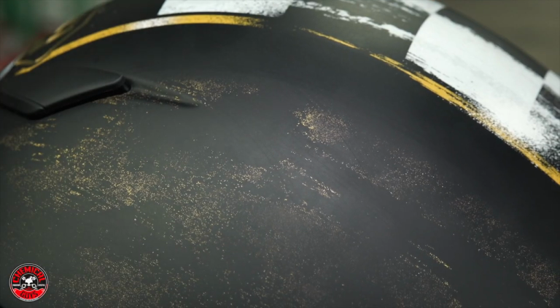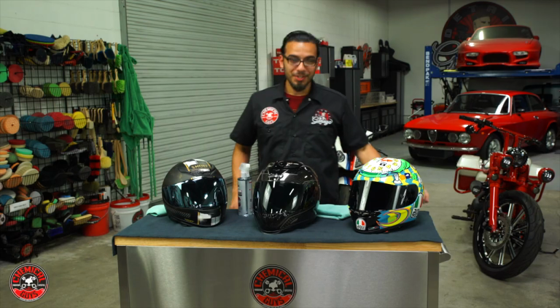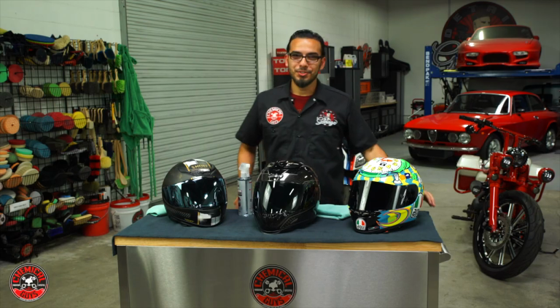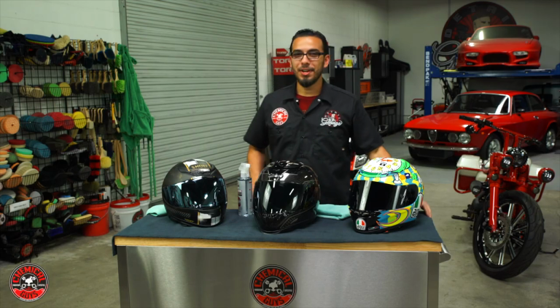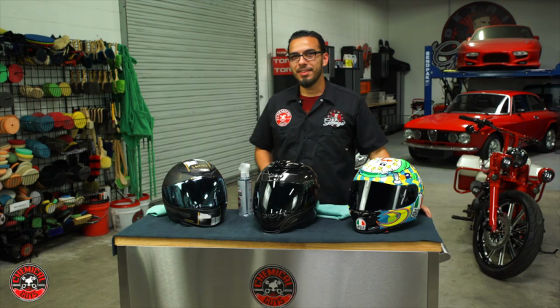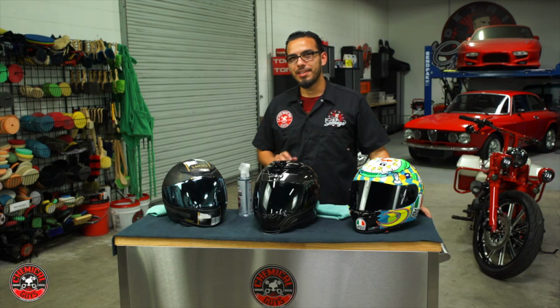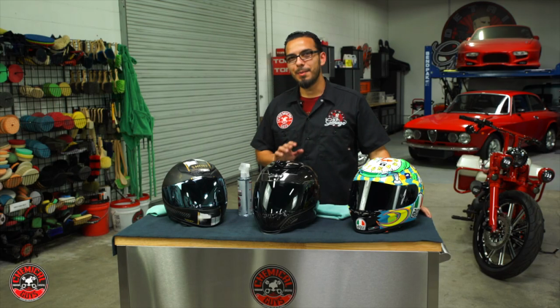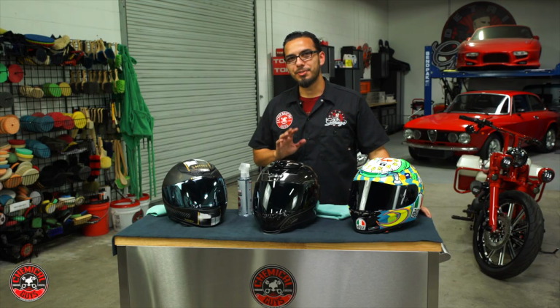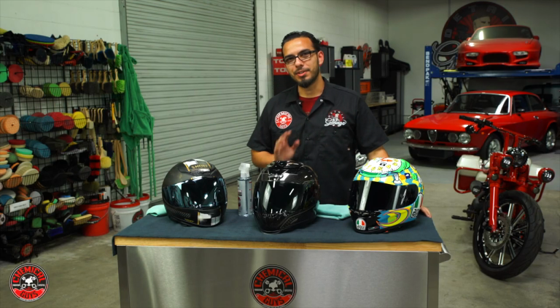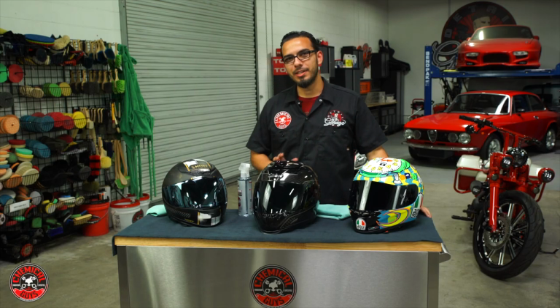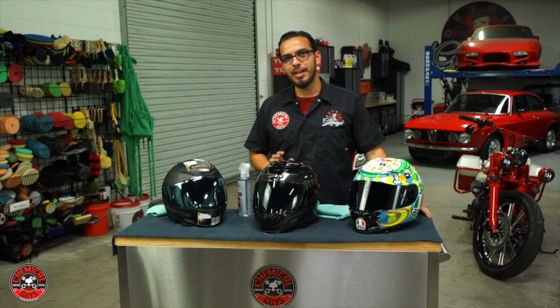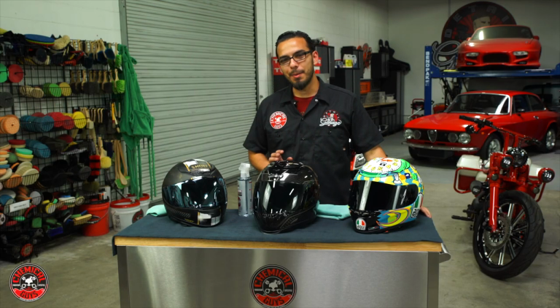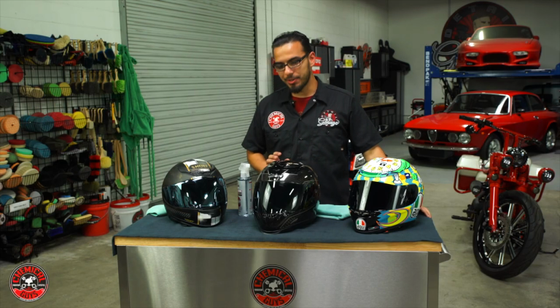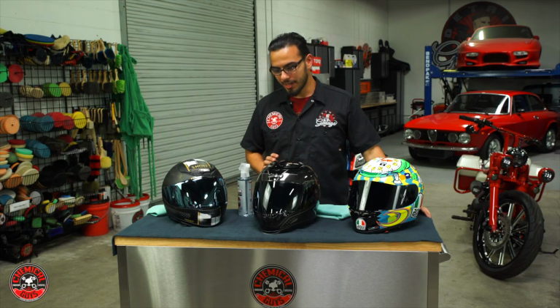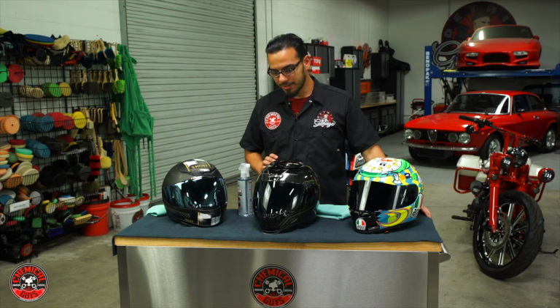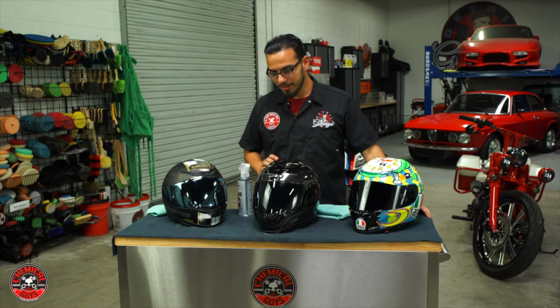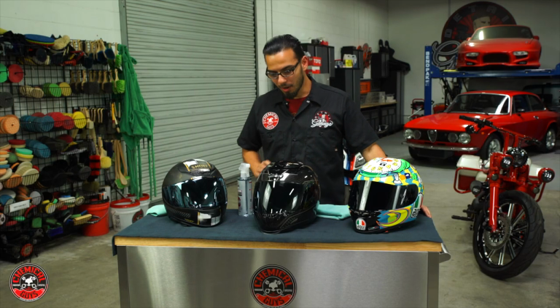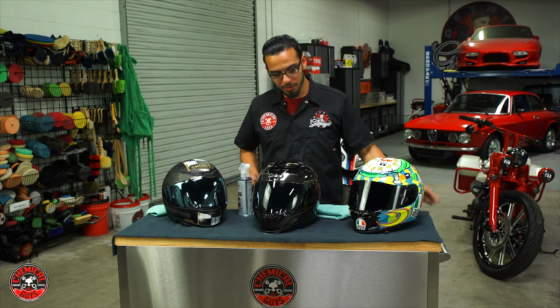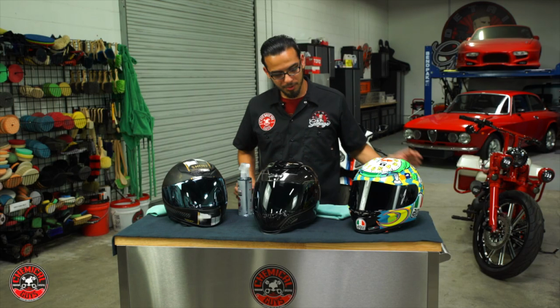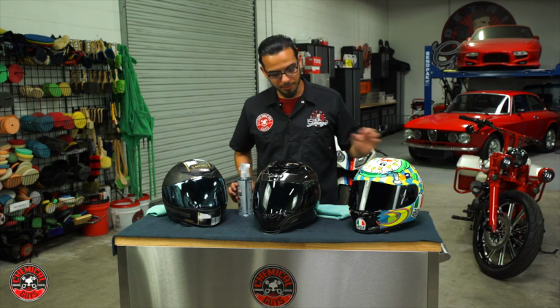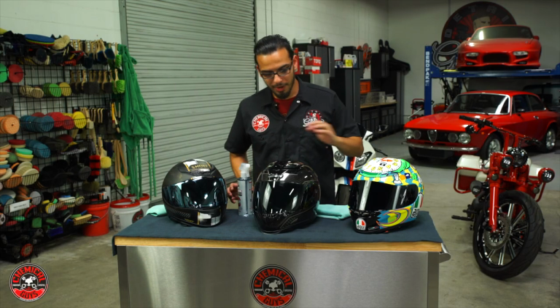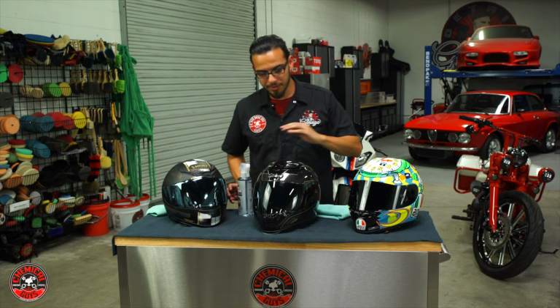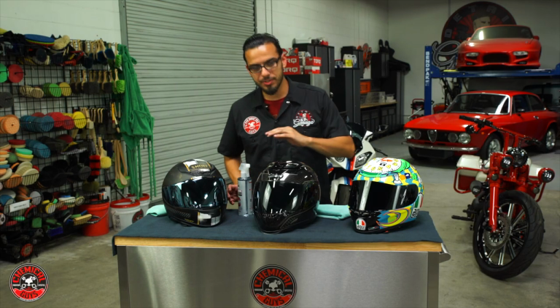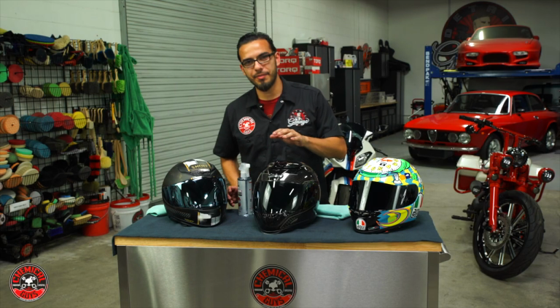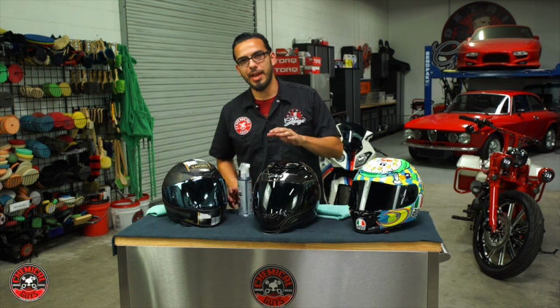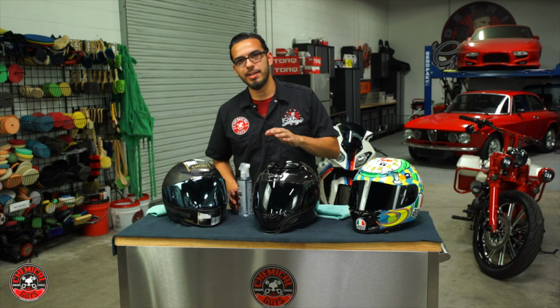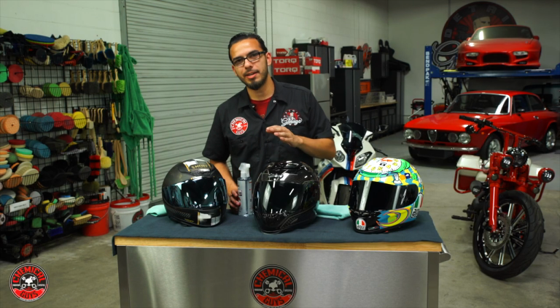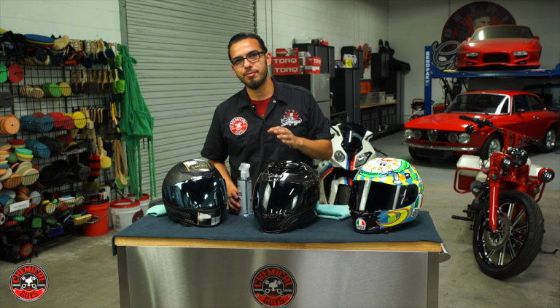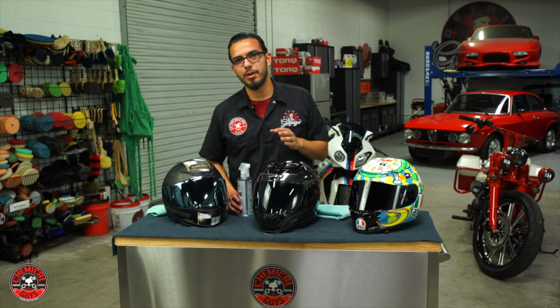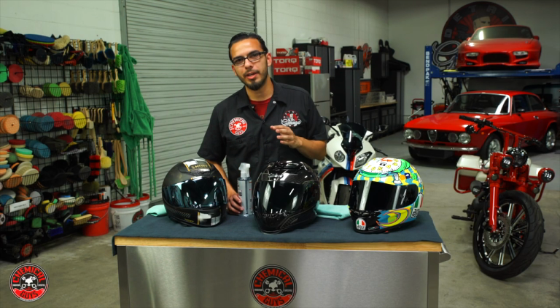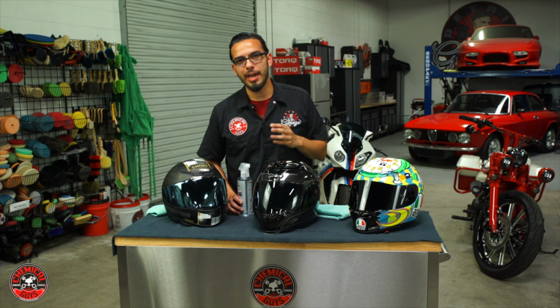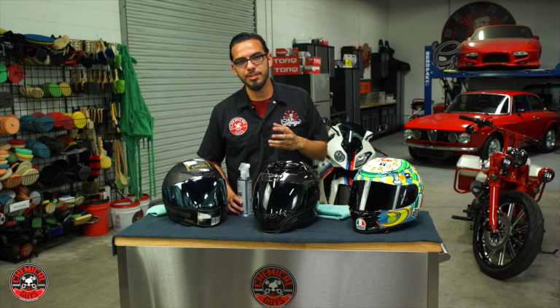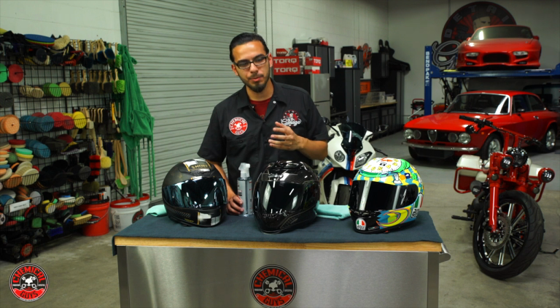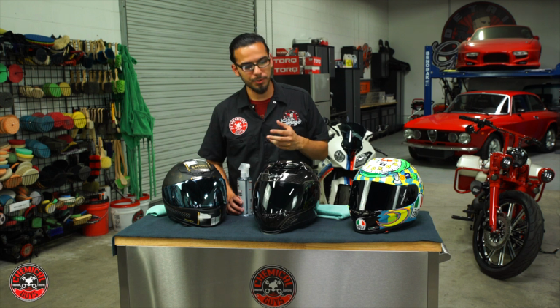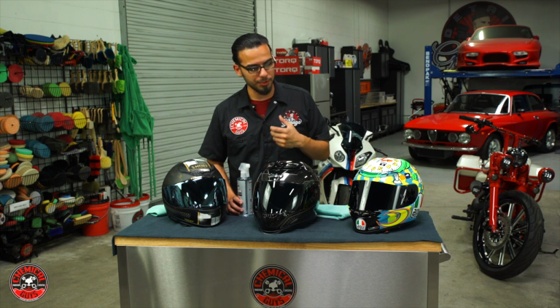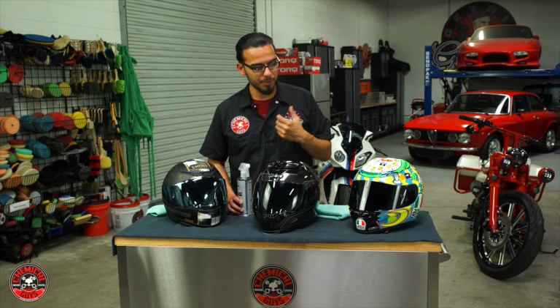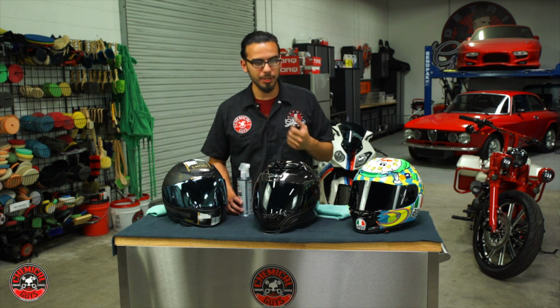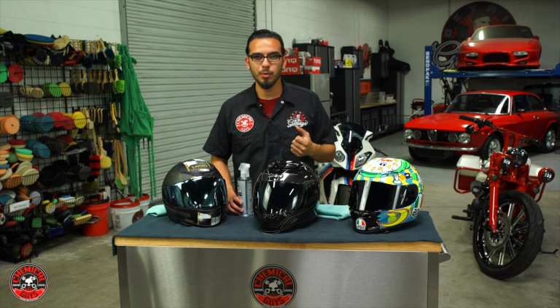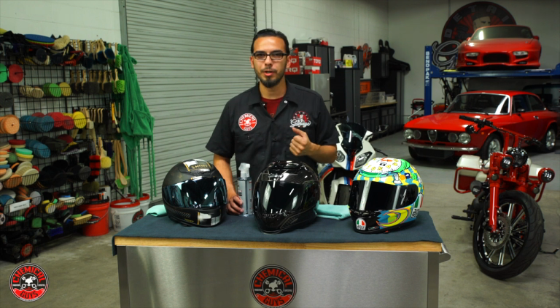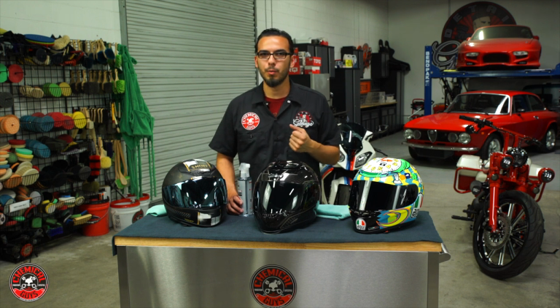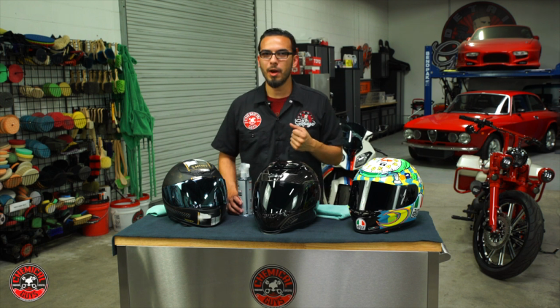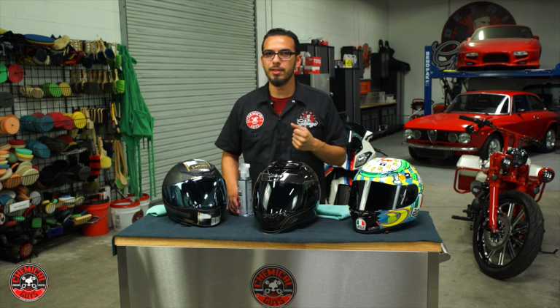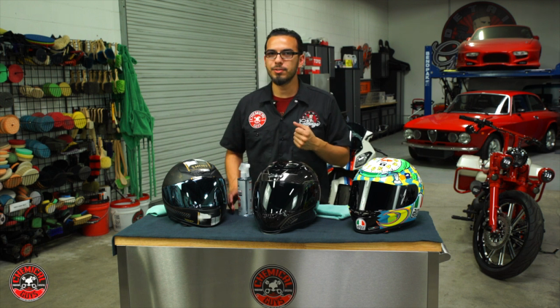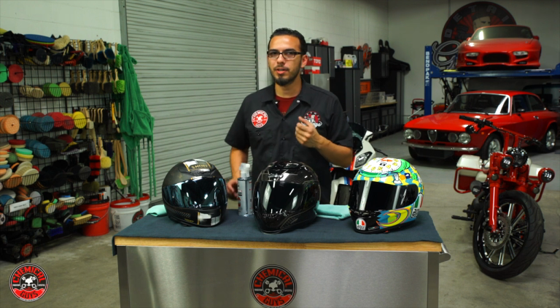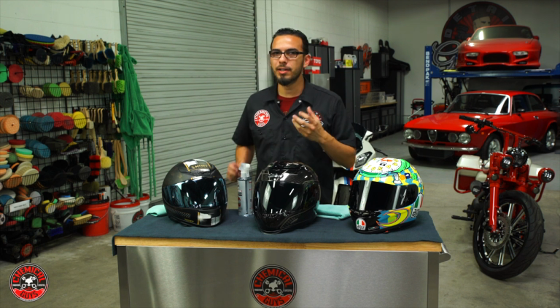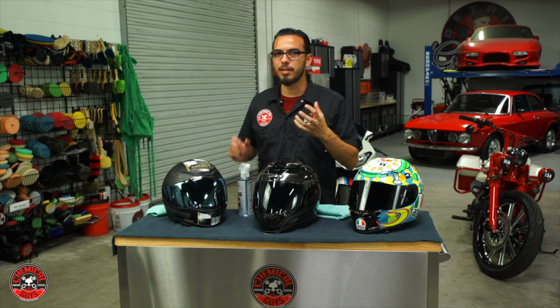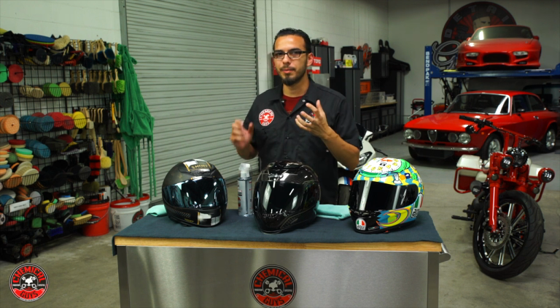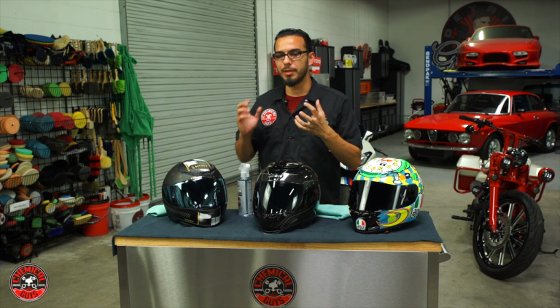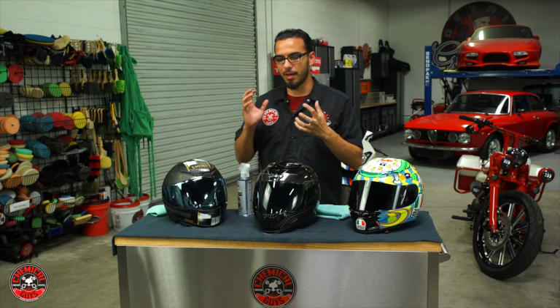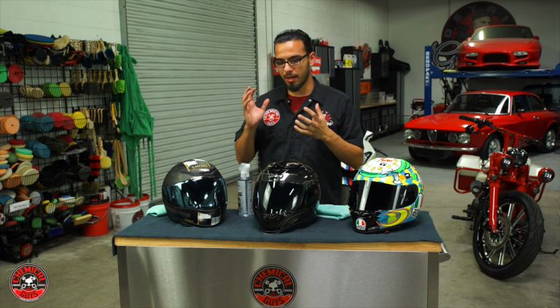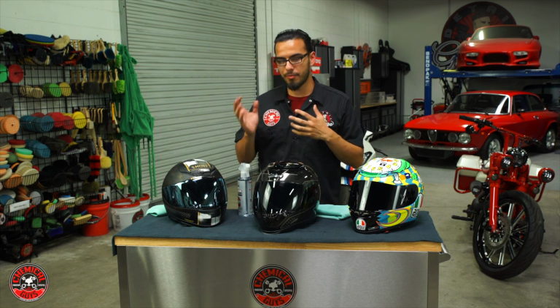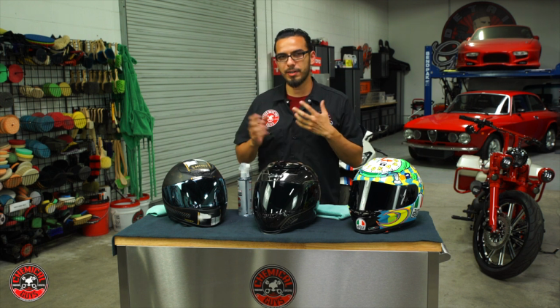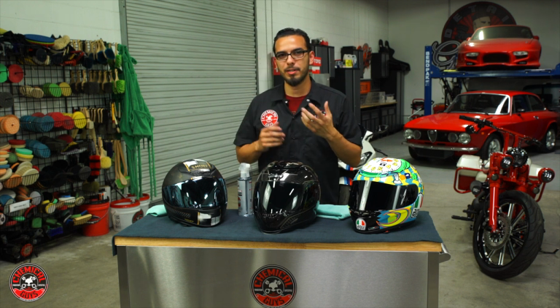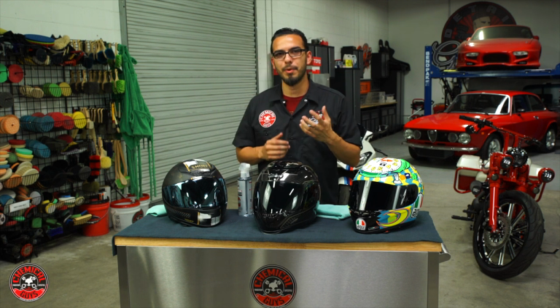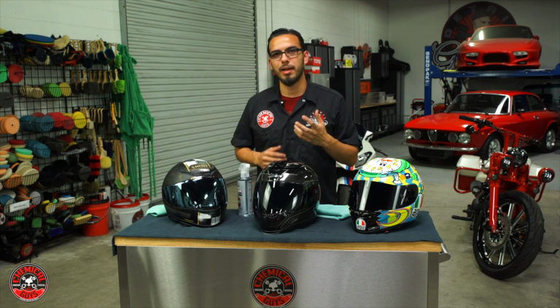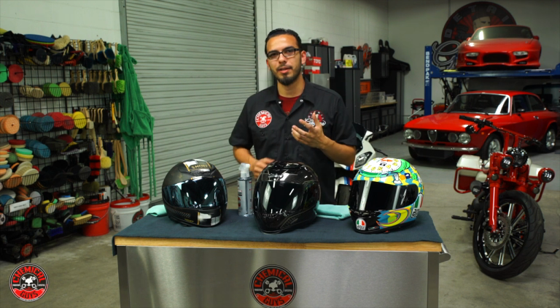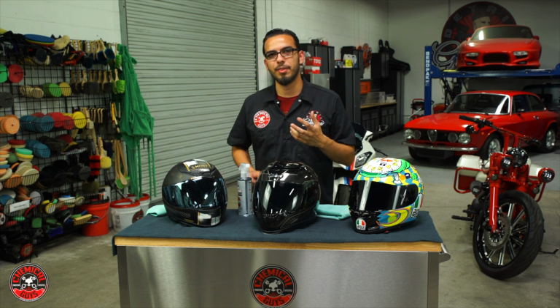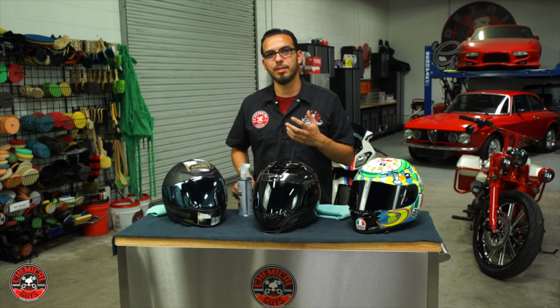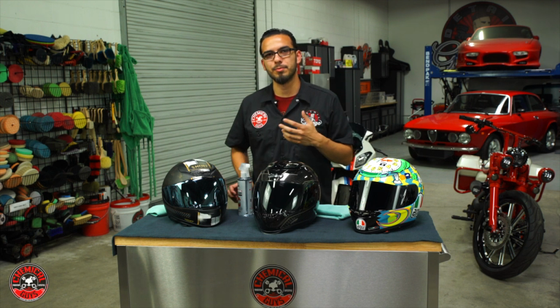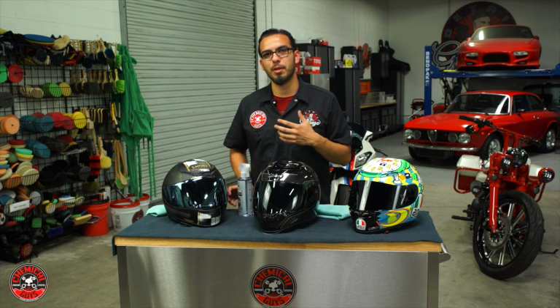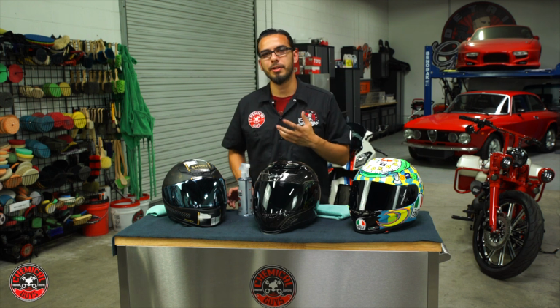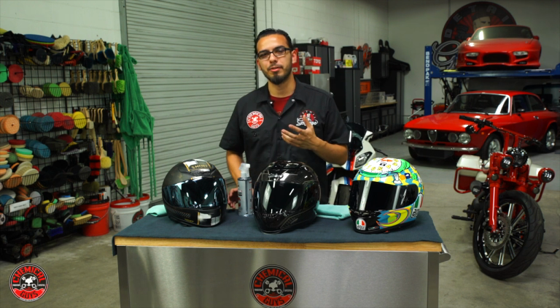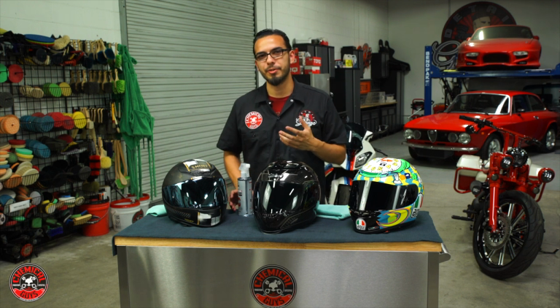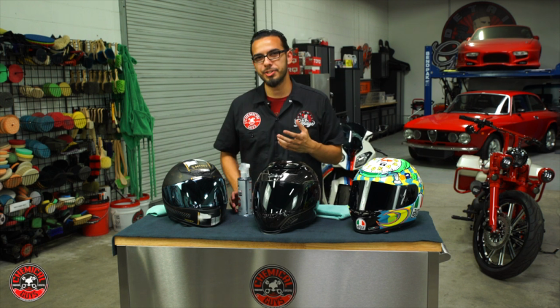So now these helmets are clean and protected. The visors also have an anti-fogging agent, which is really good while you're riding so you won't be affected by anything blocking your vision.